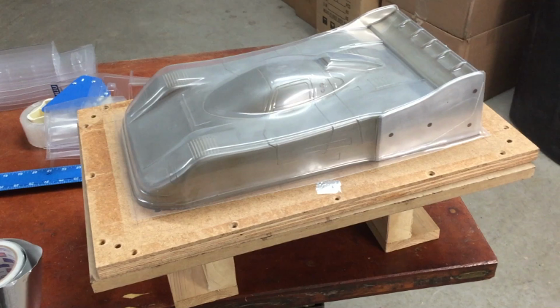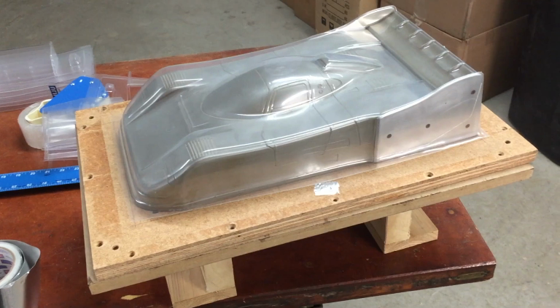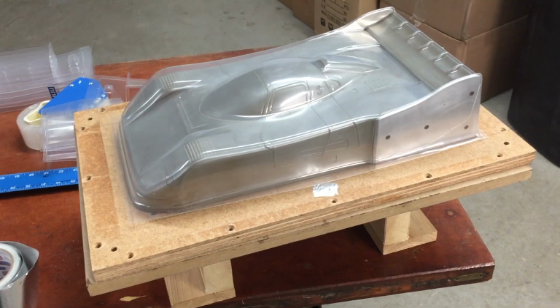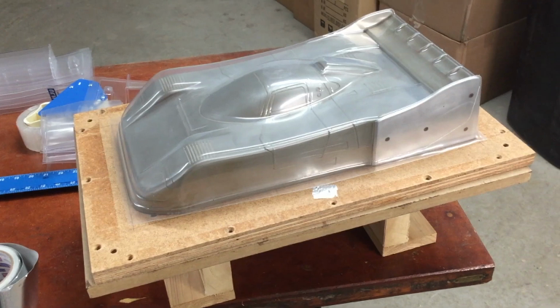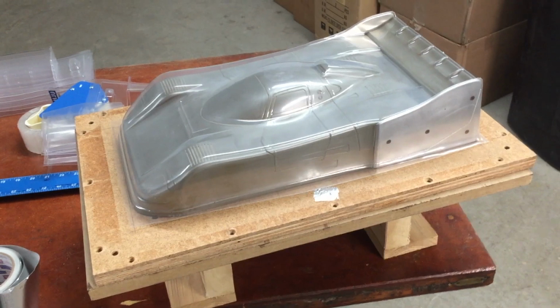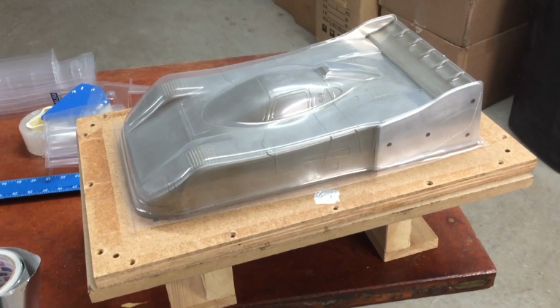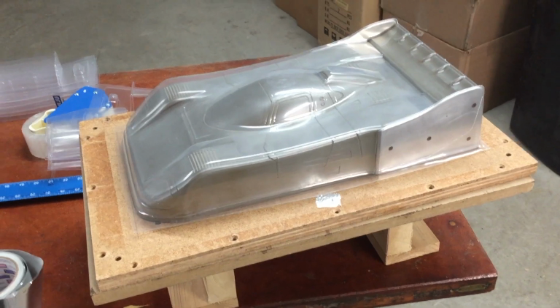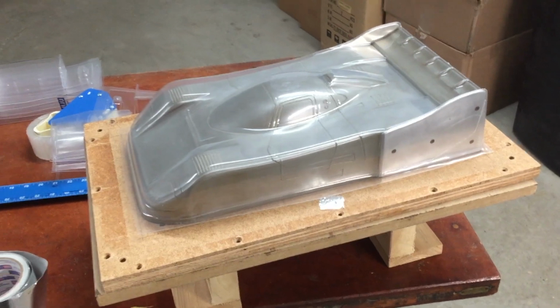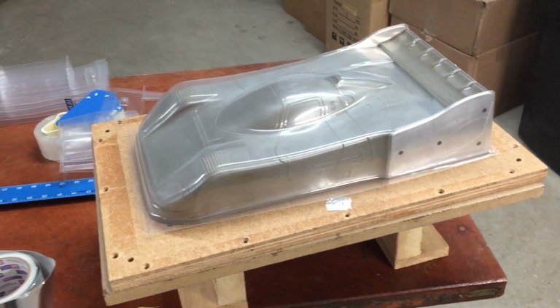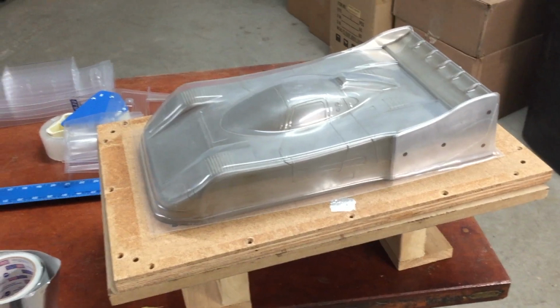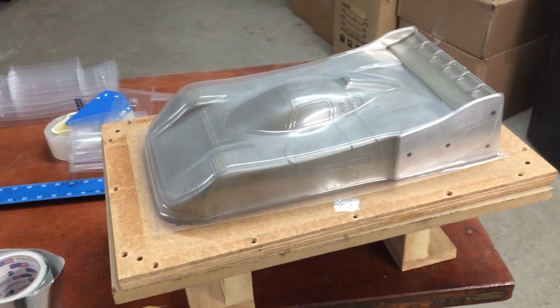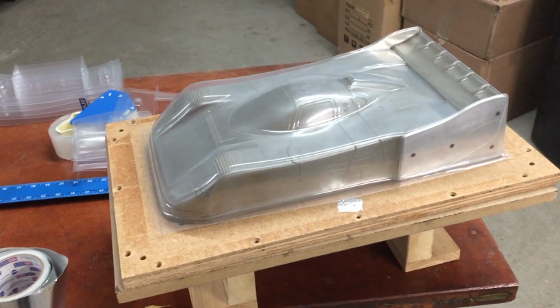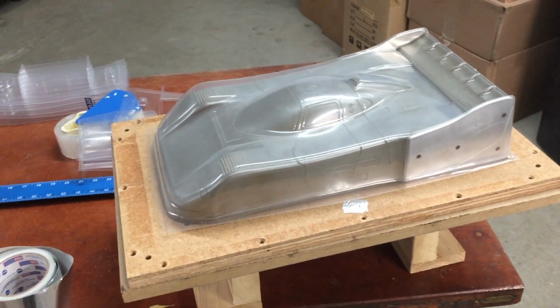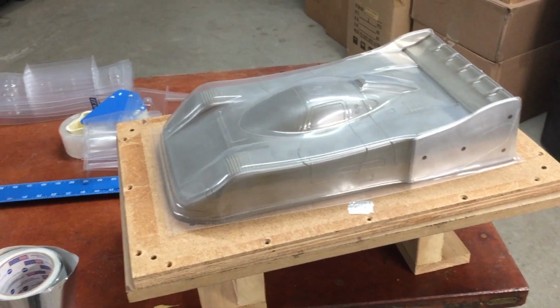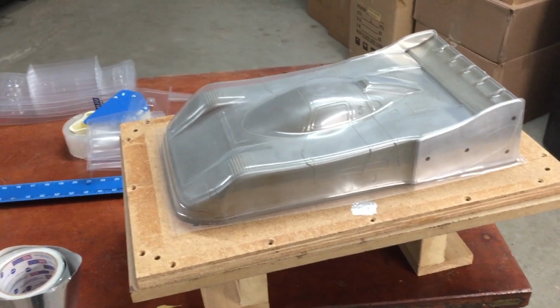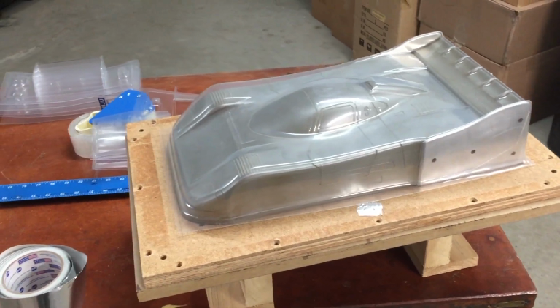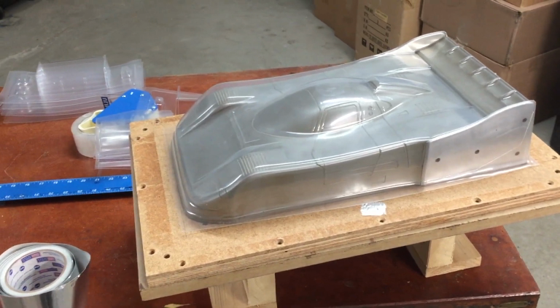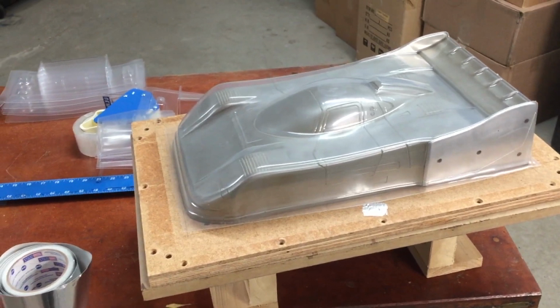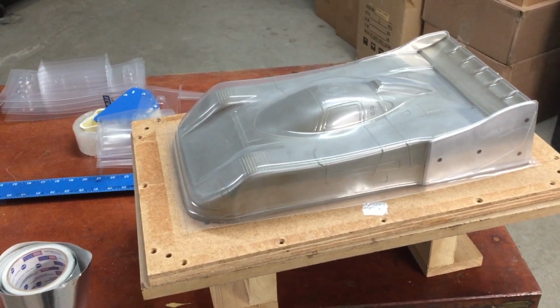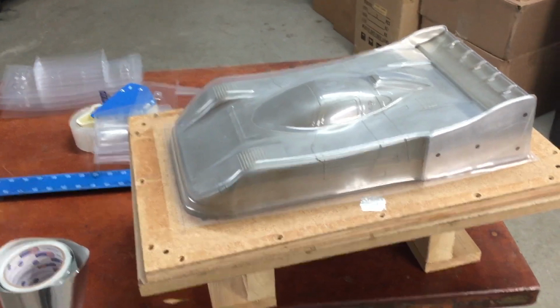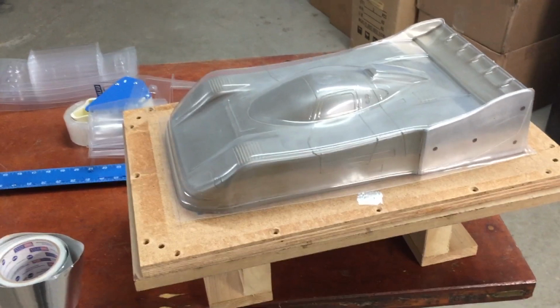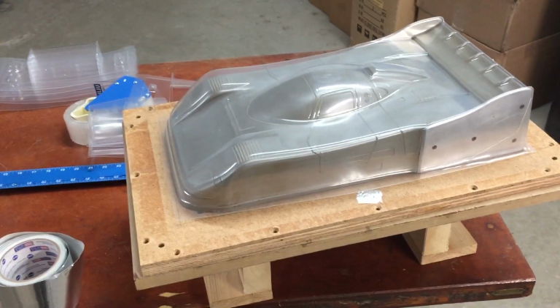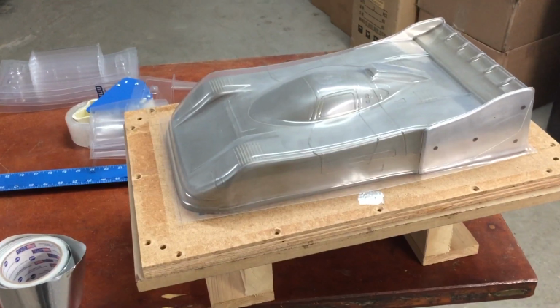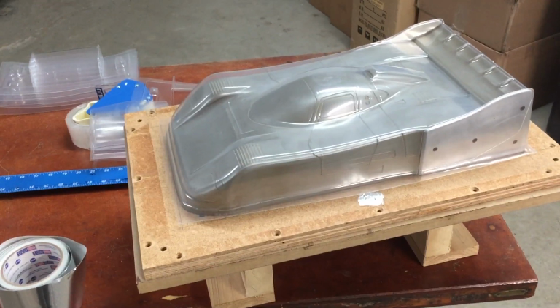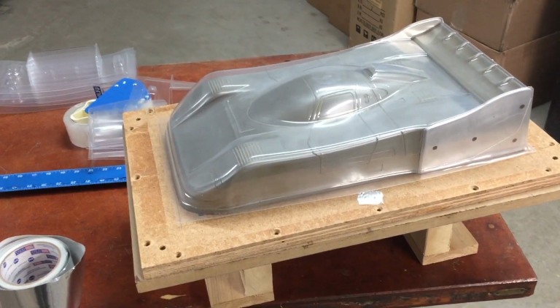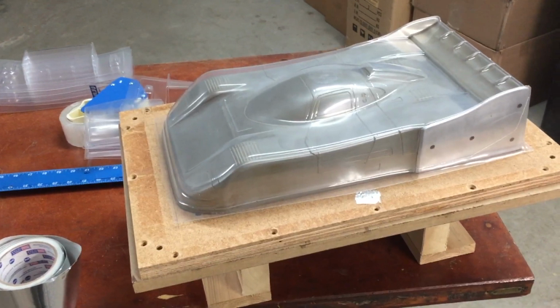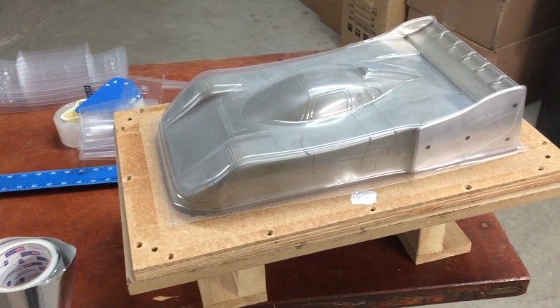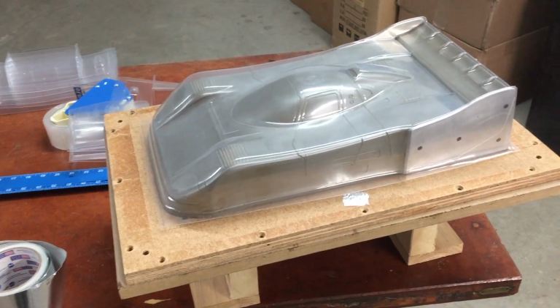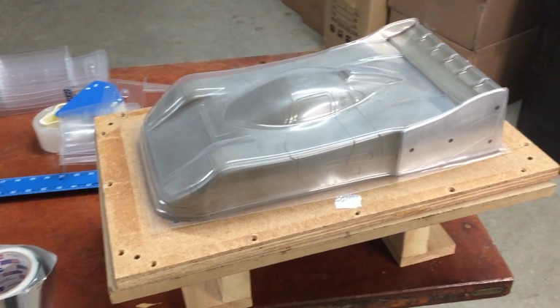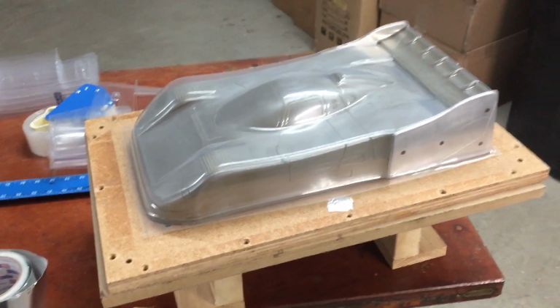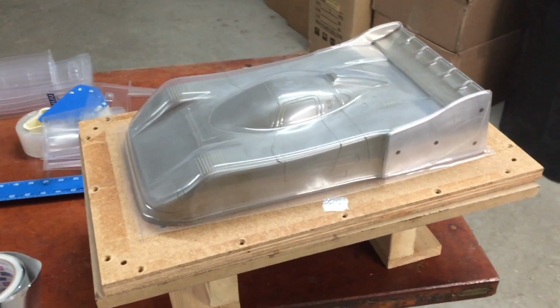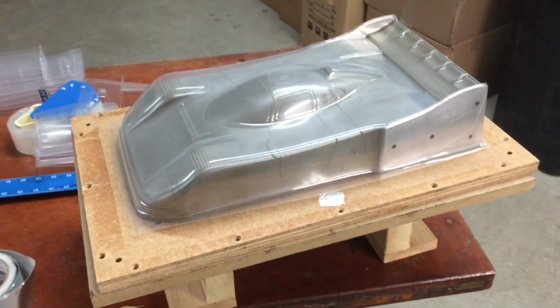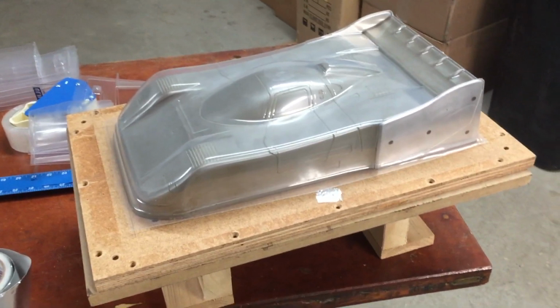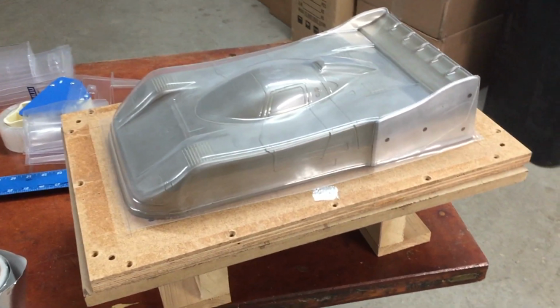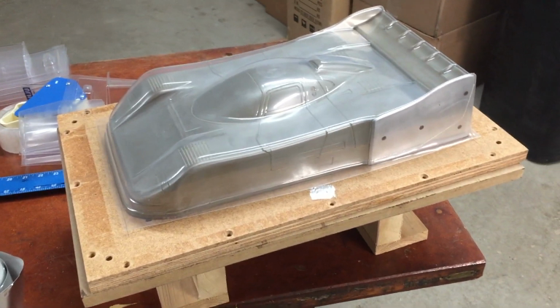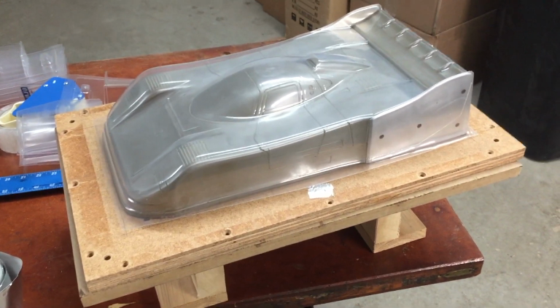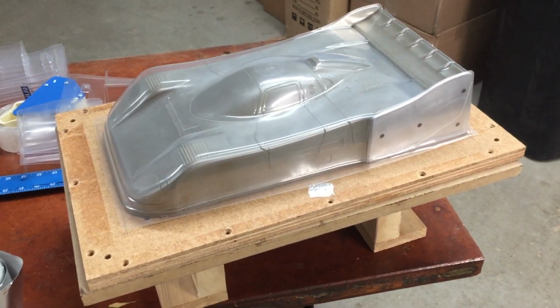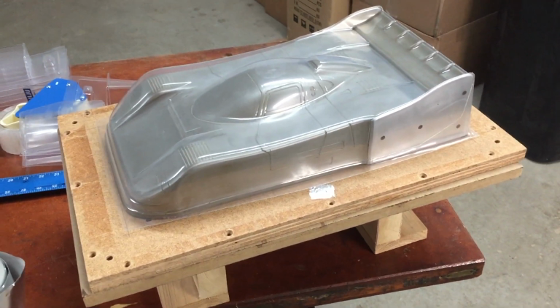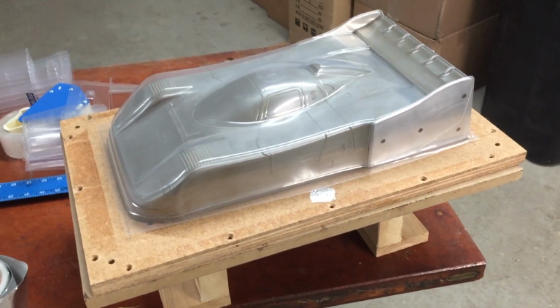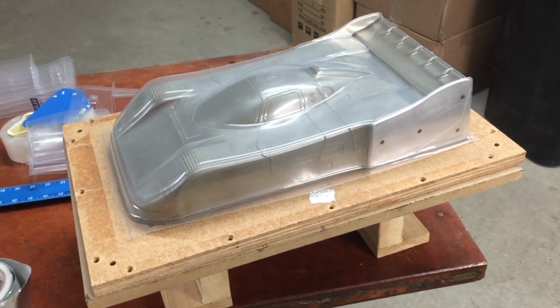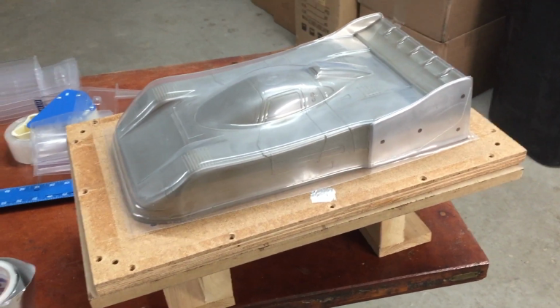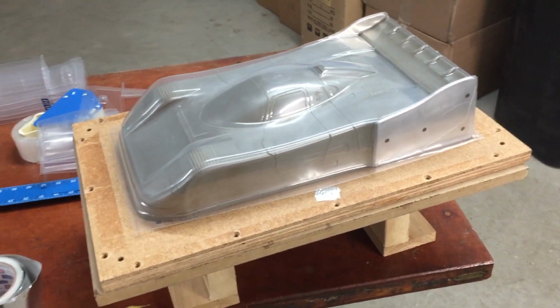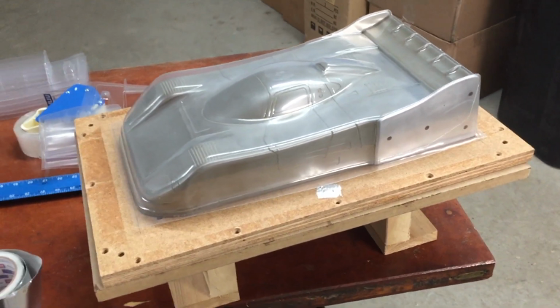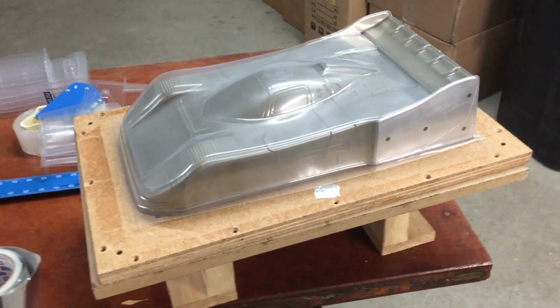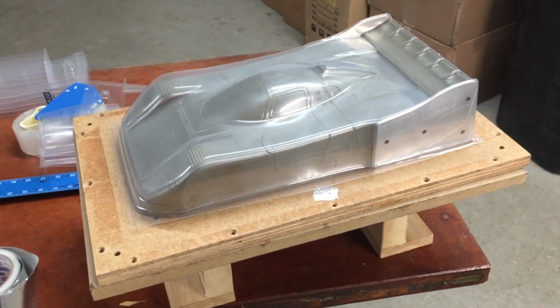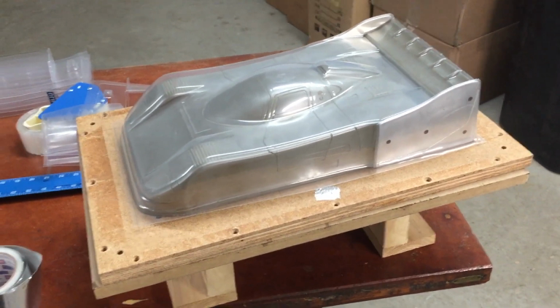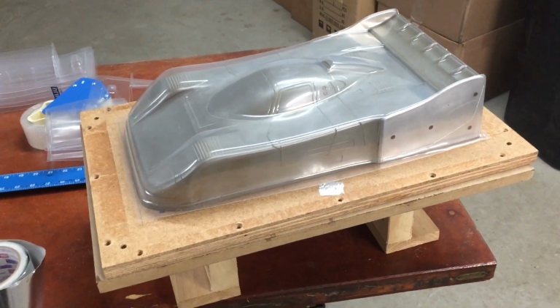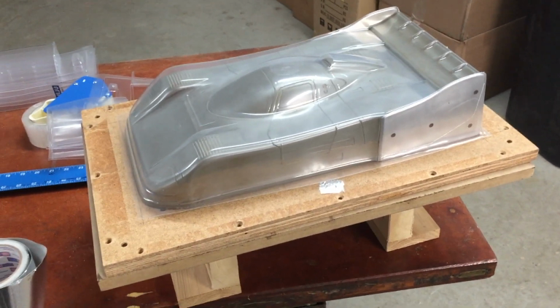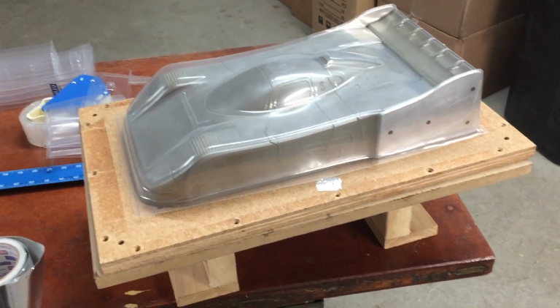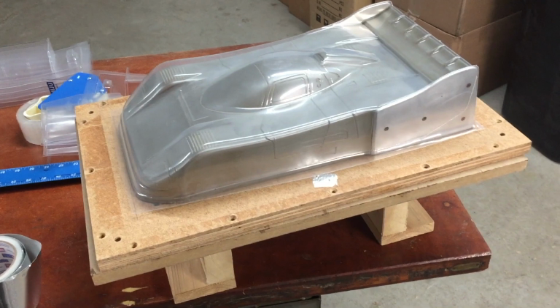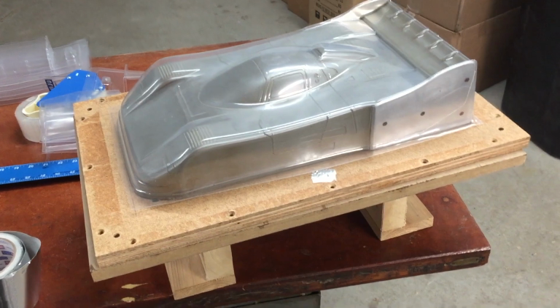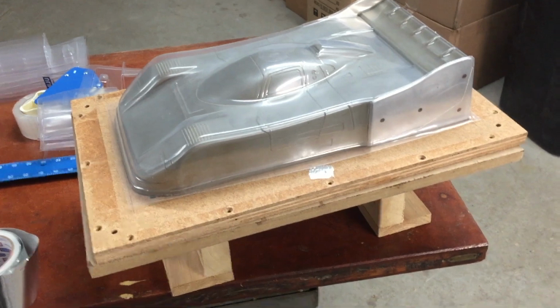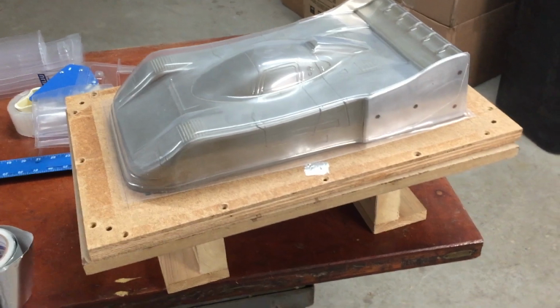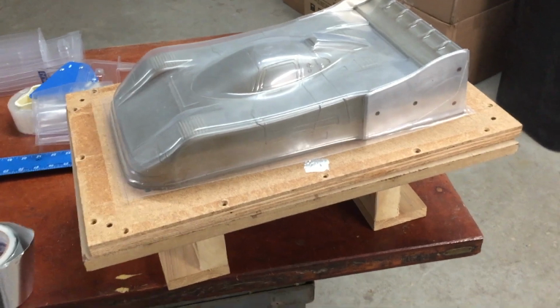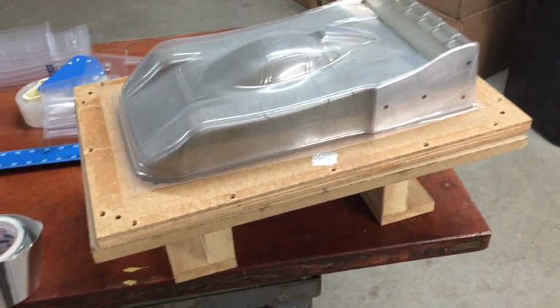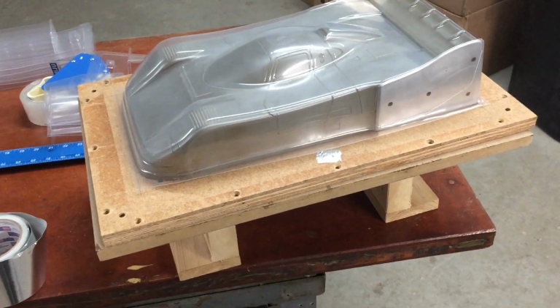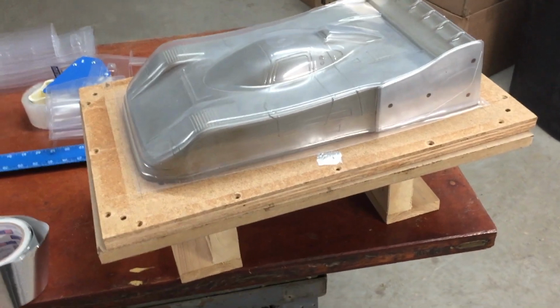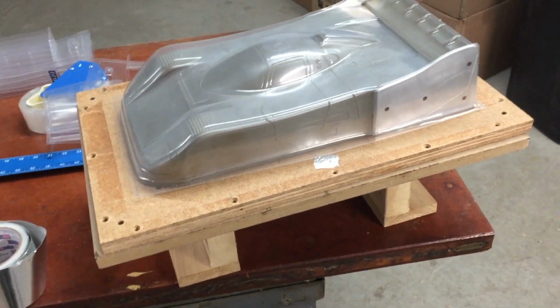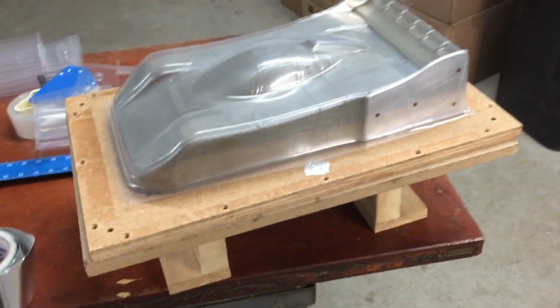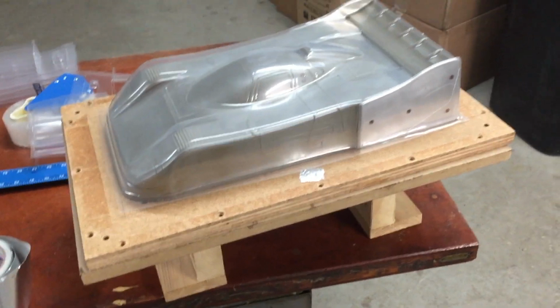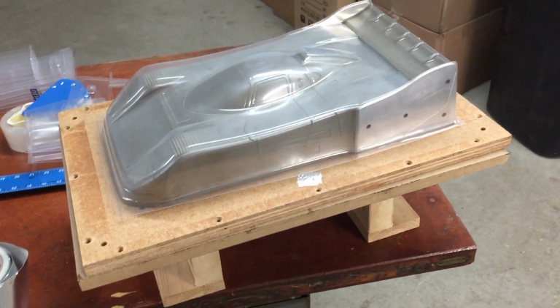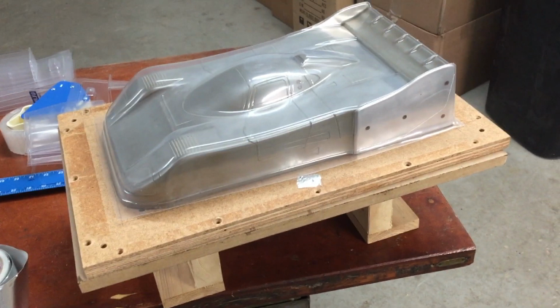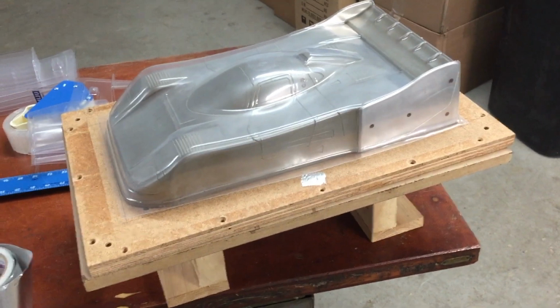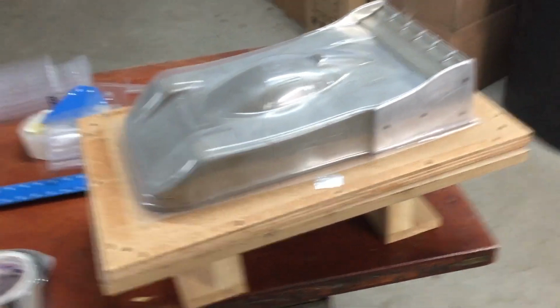Hello everyone! Welcome to Today in Idiots Thermal Forming. Okay, so I'm not an idiot all the time.